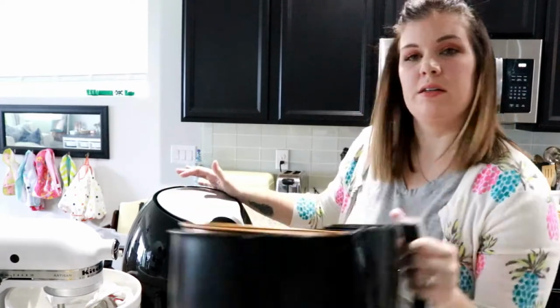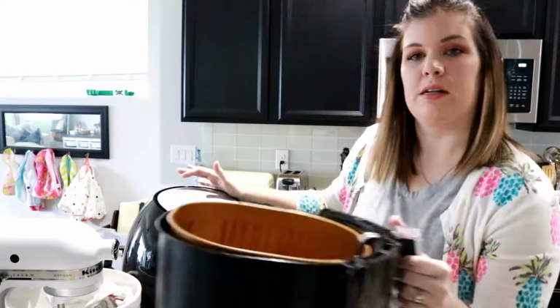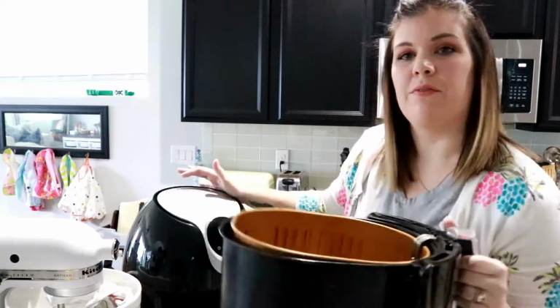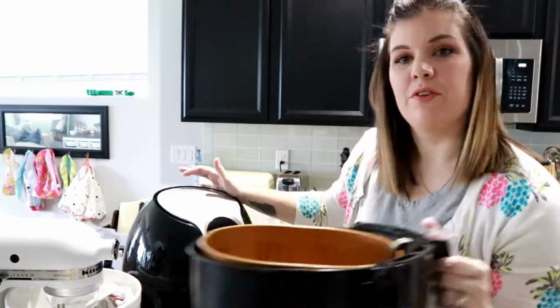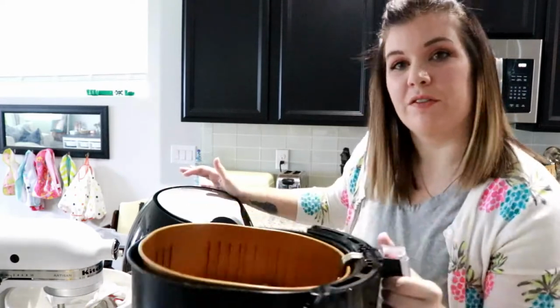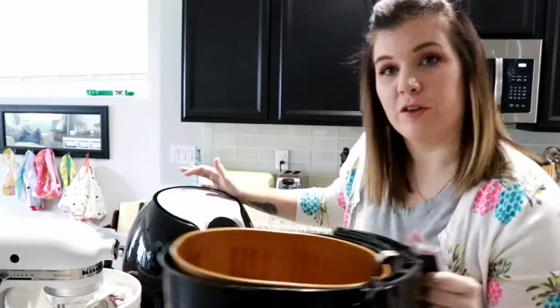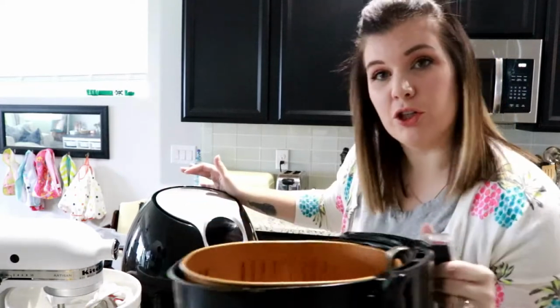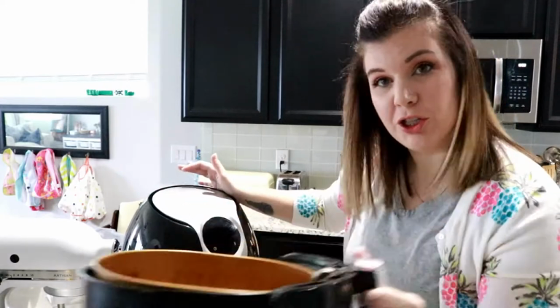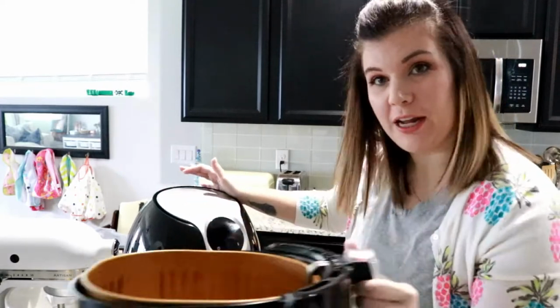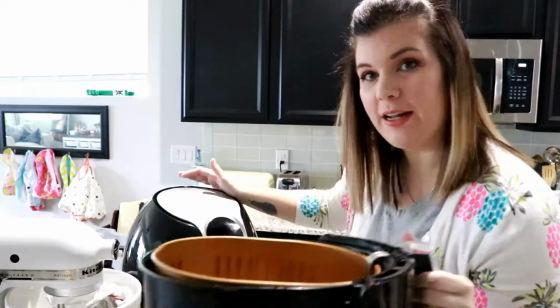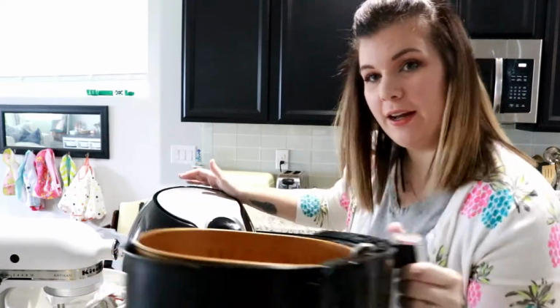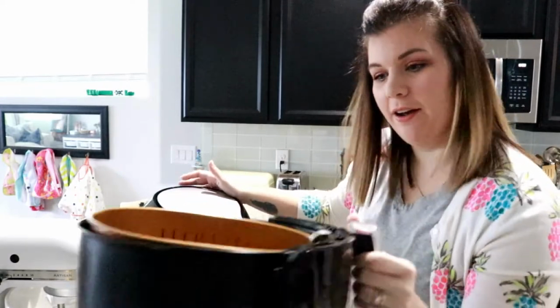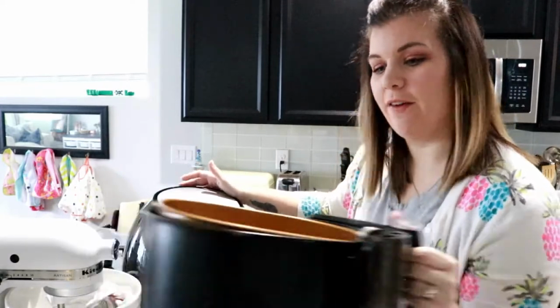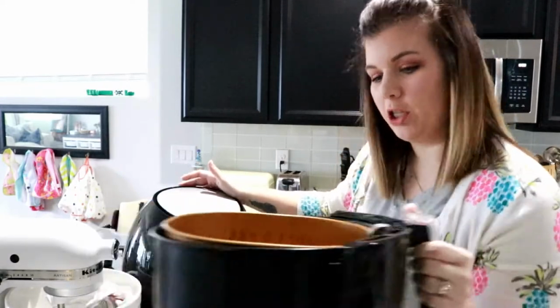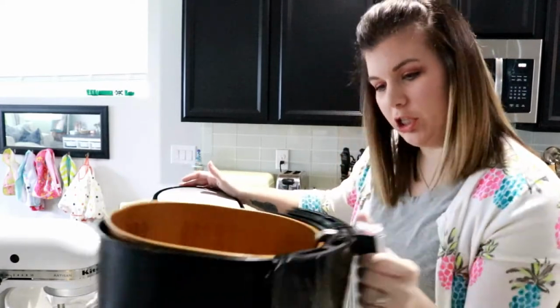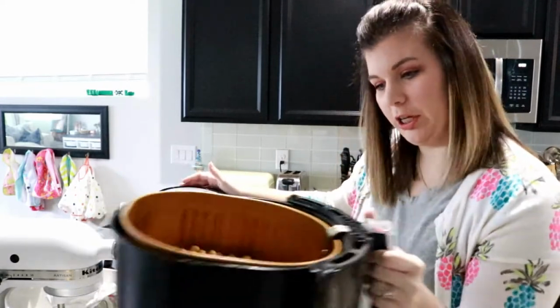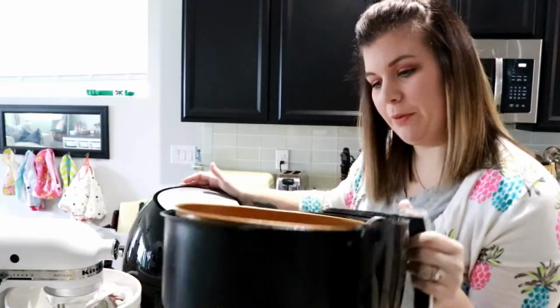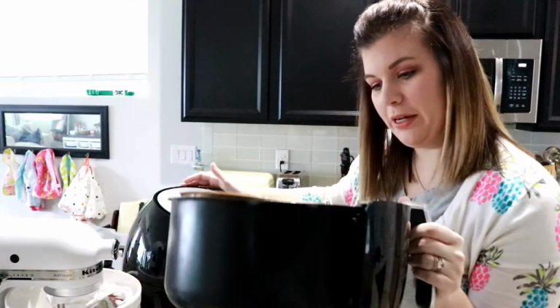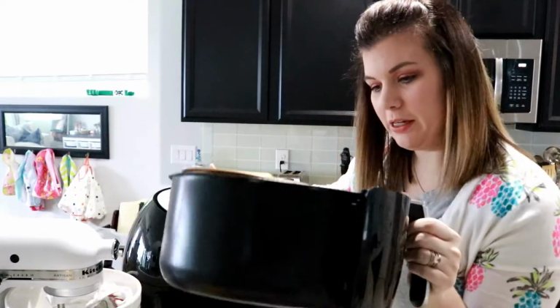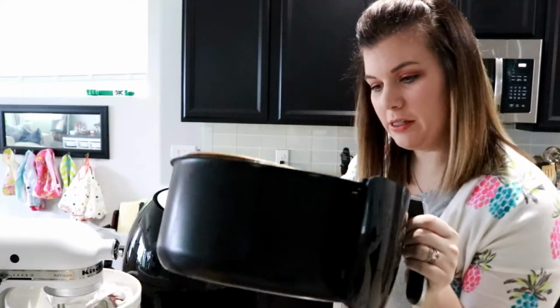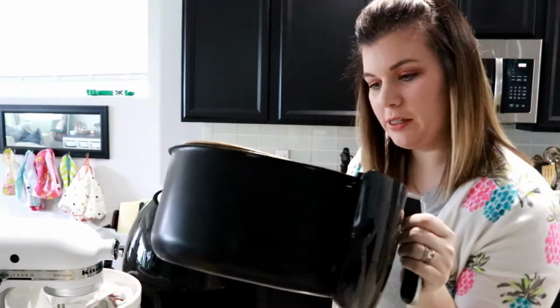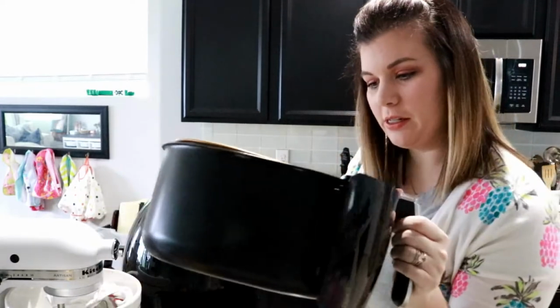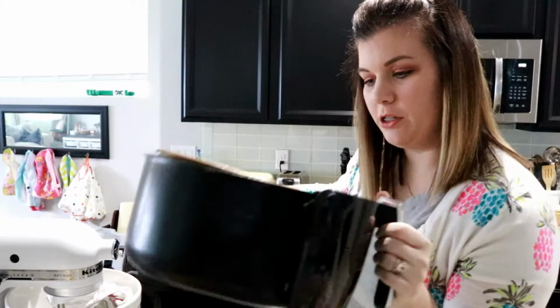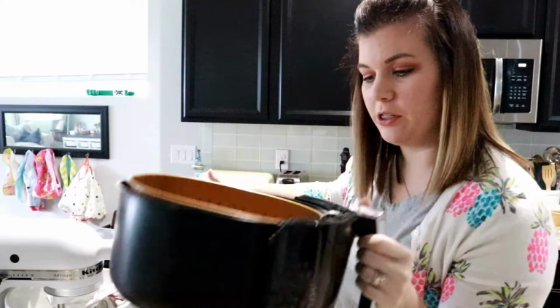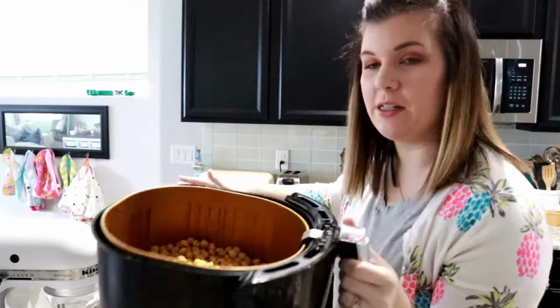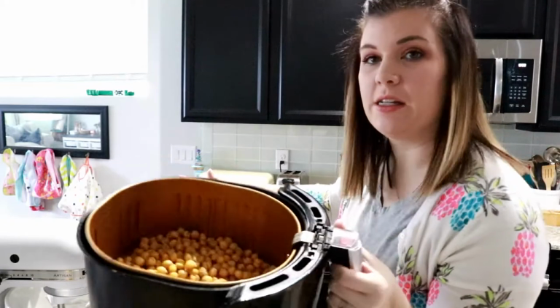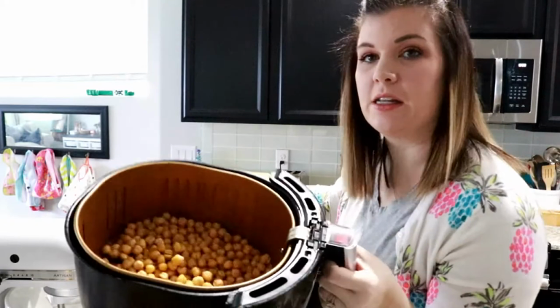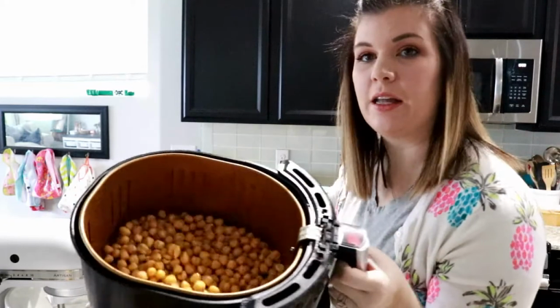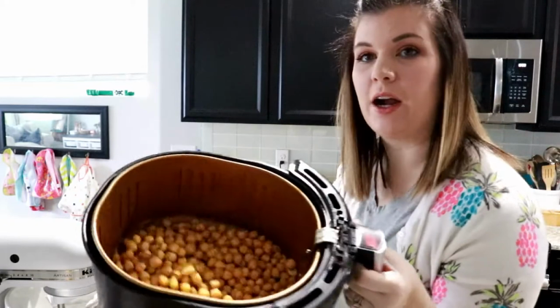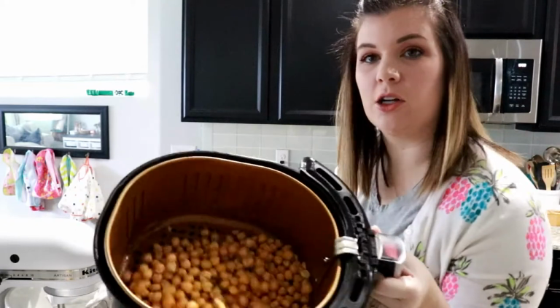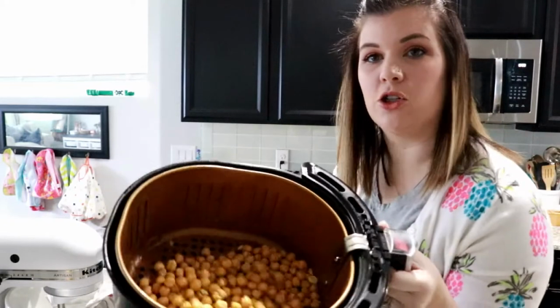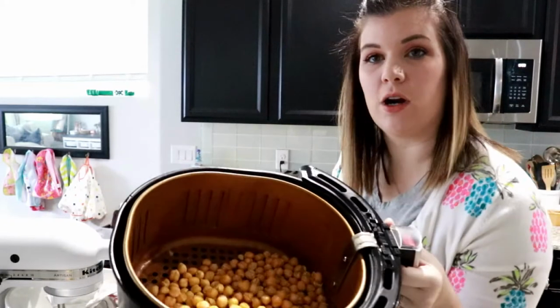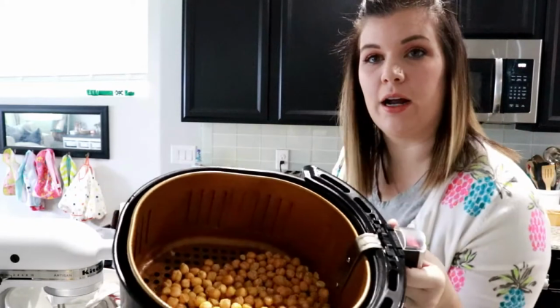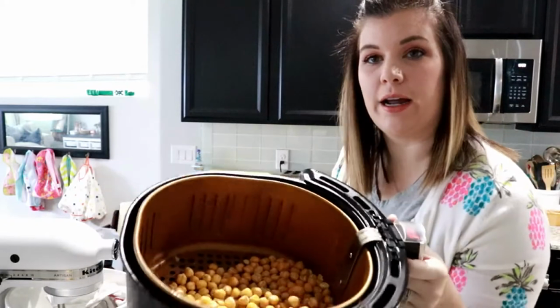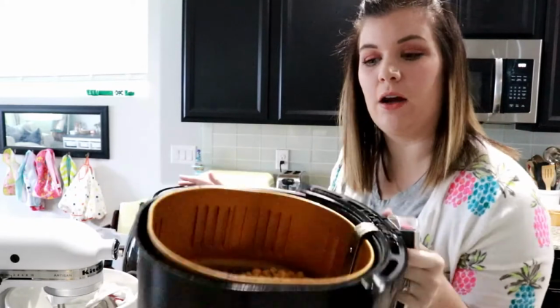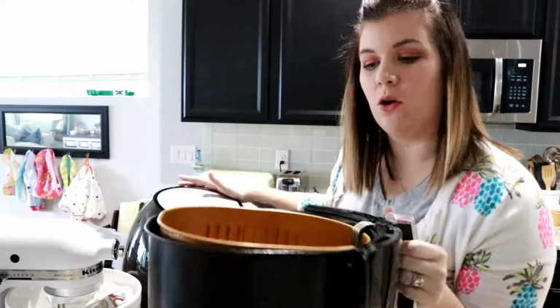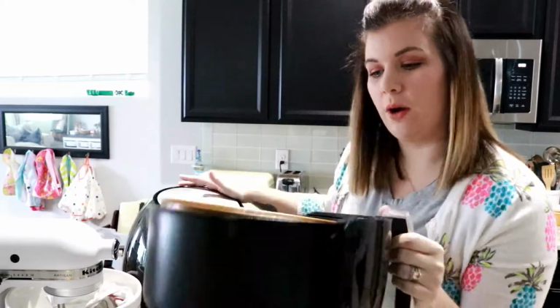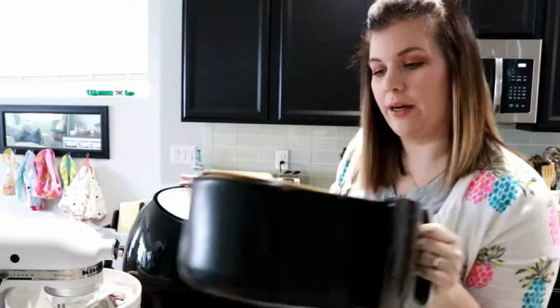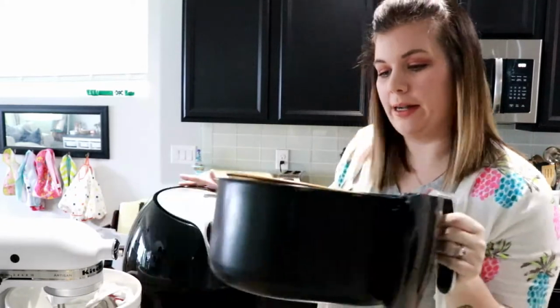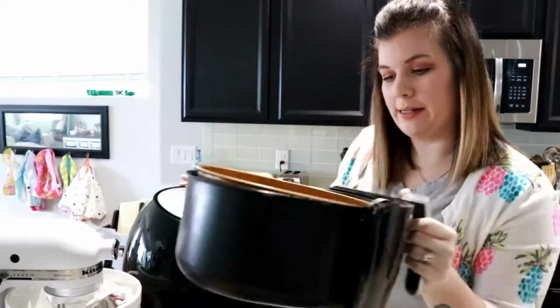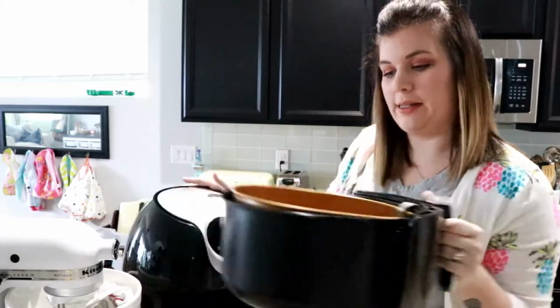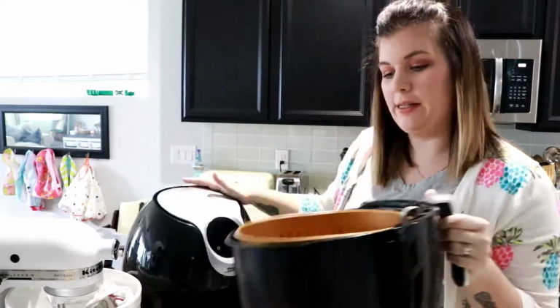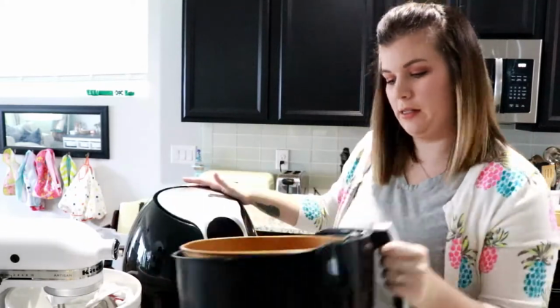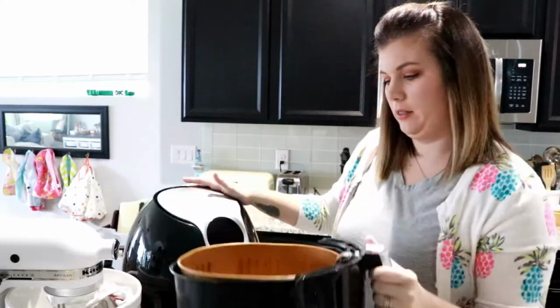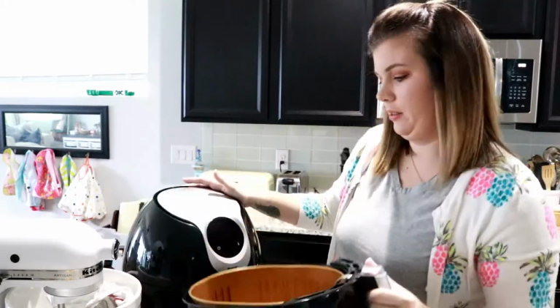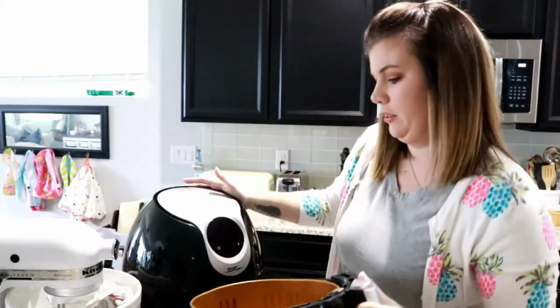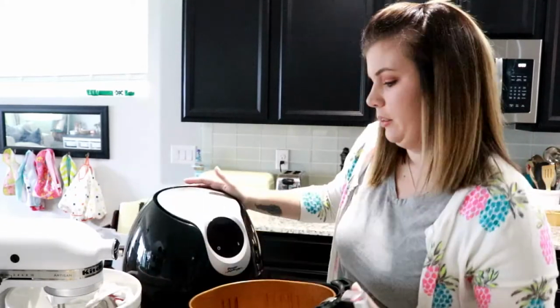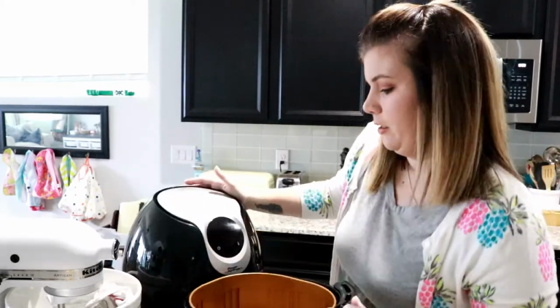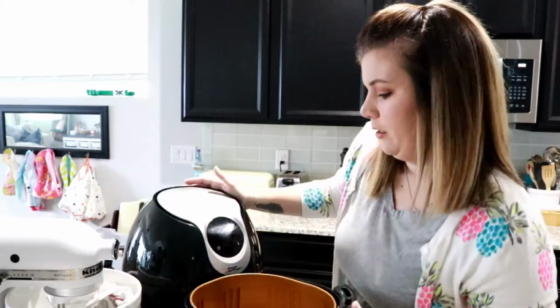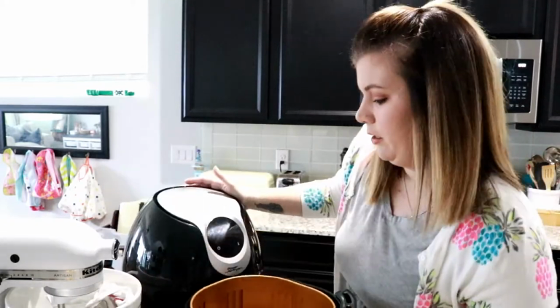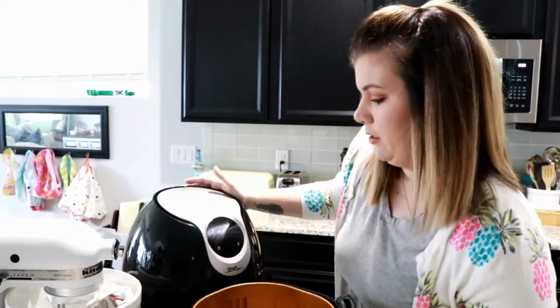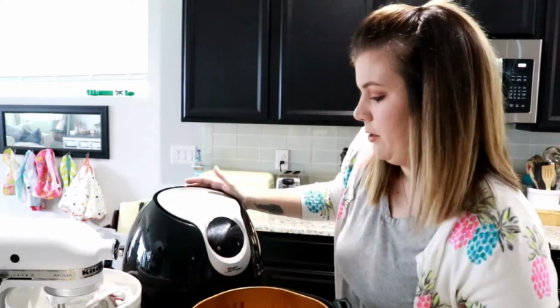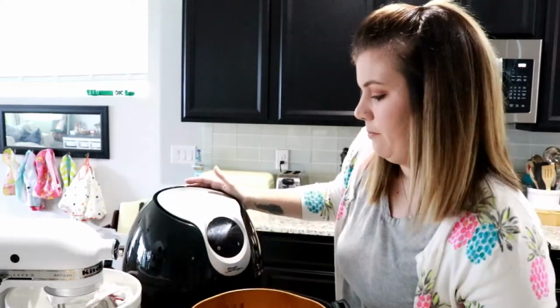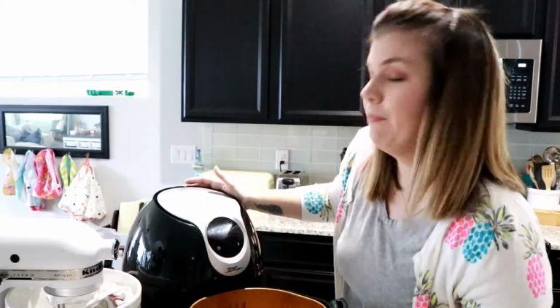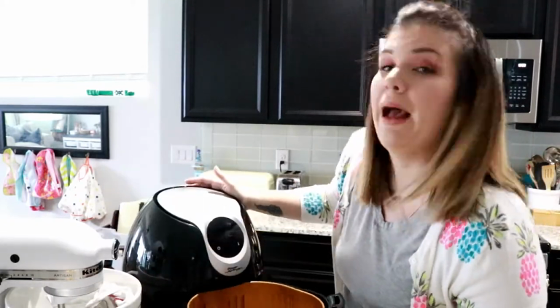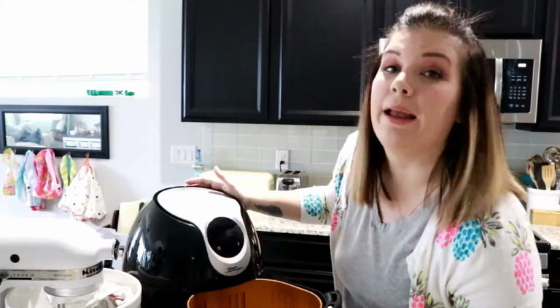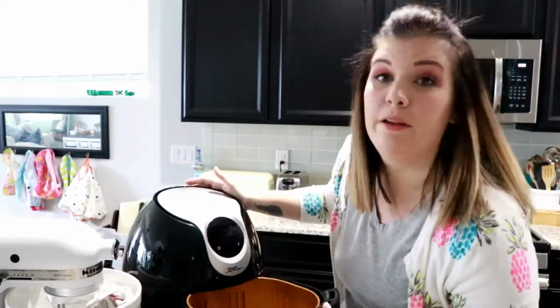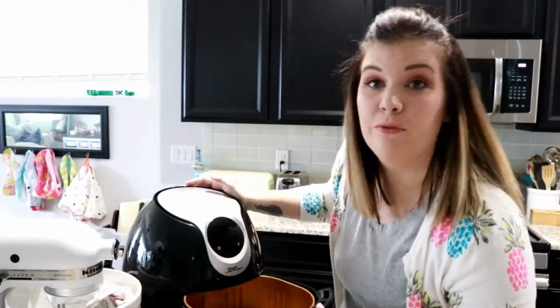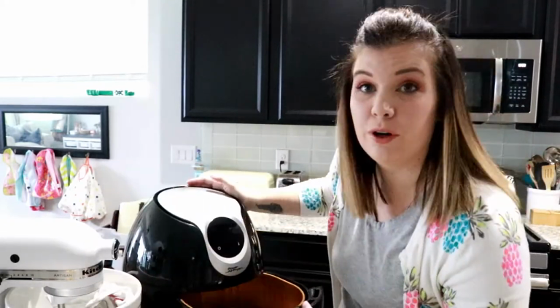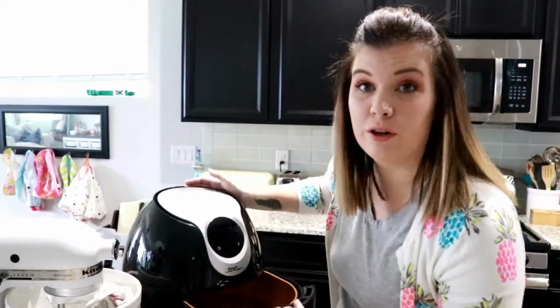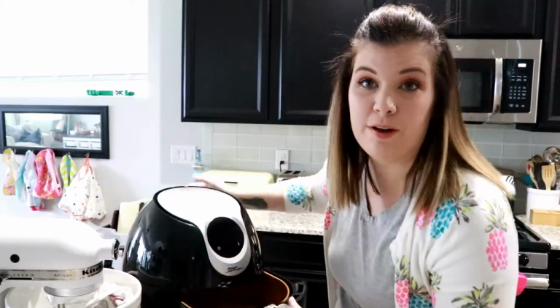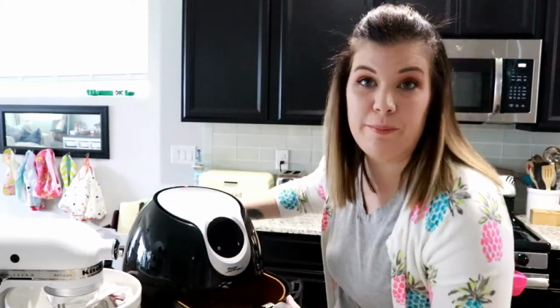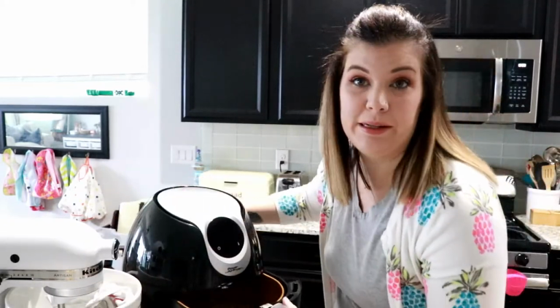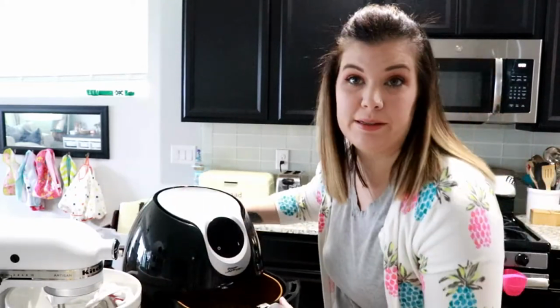Time for the first shake of our chickpeas, and you can see that they are drying out quite nicely. Back in for another five minutes.